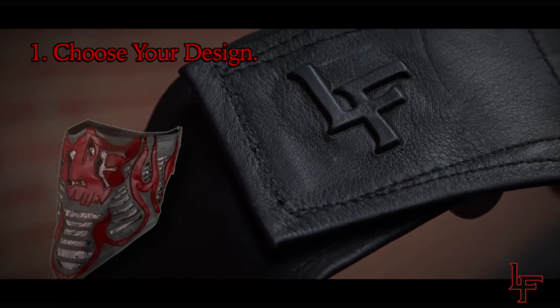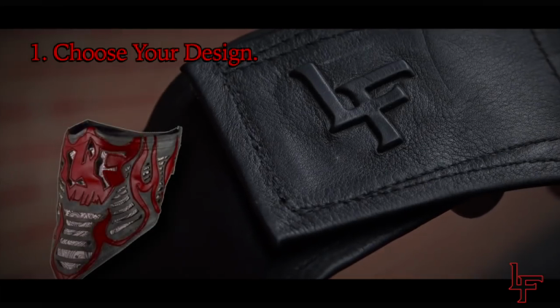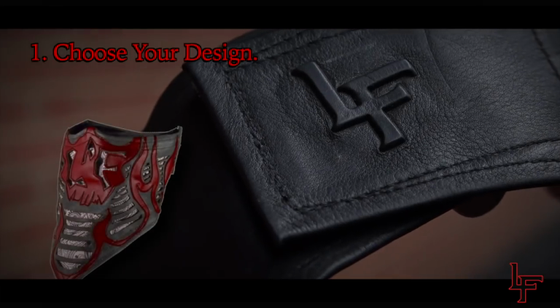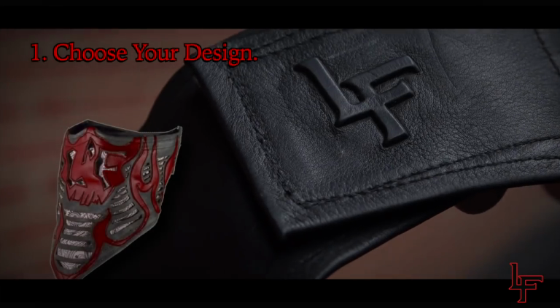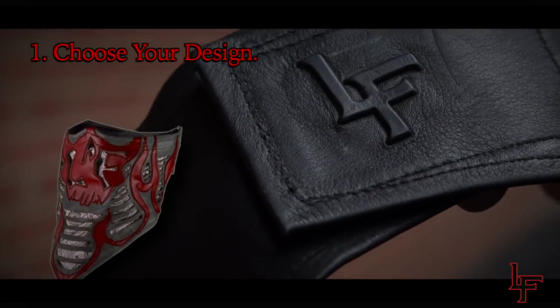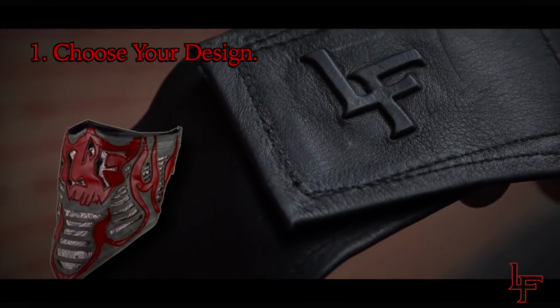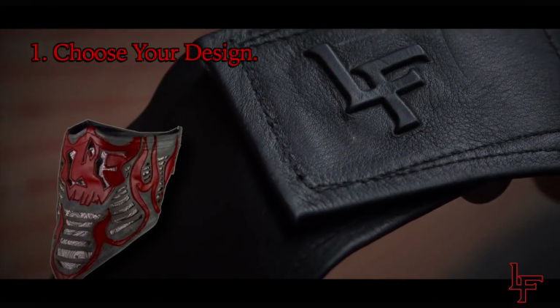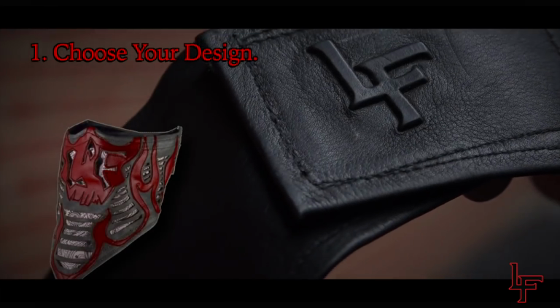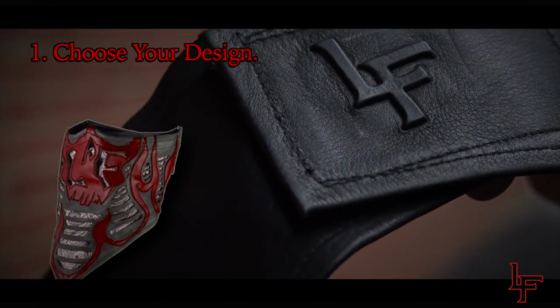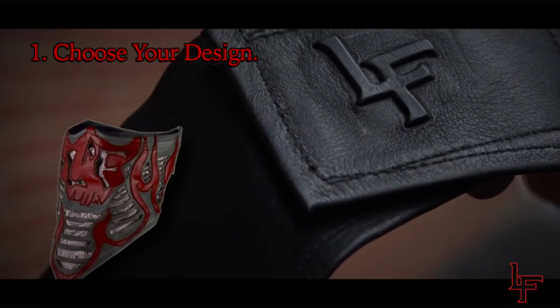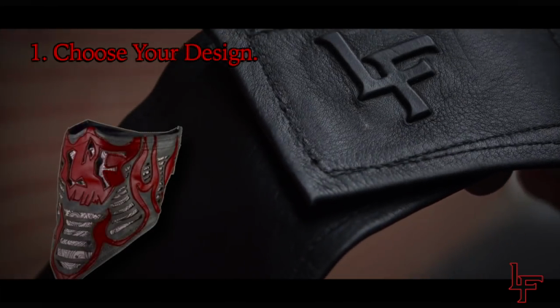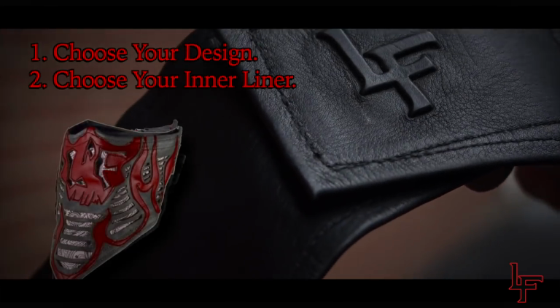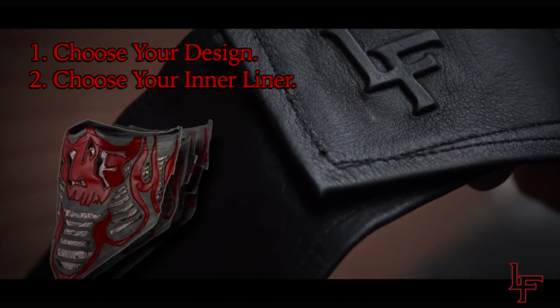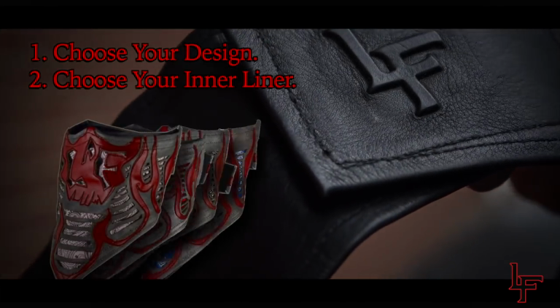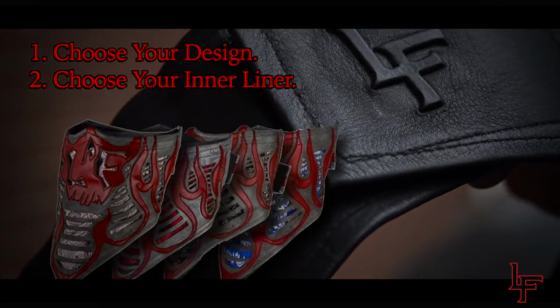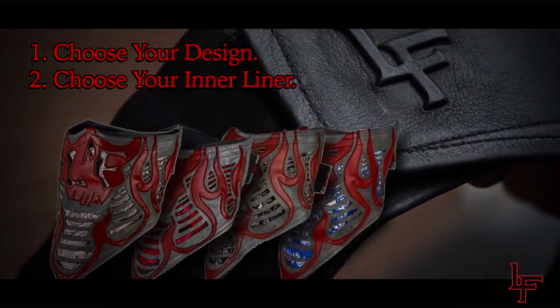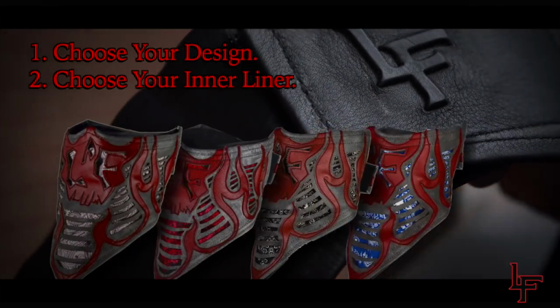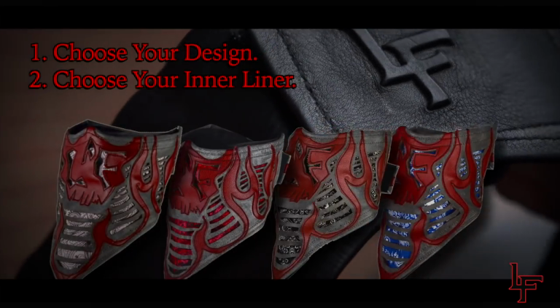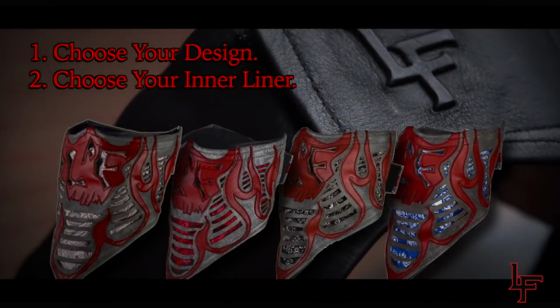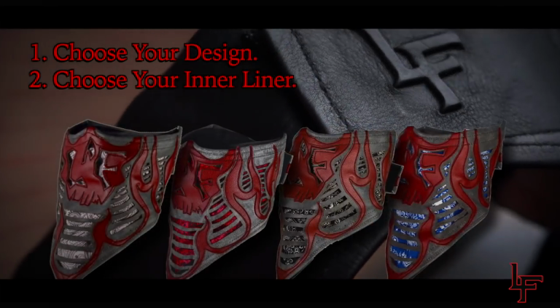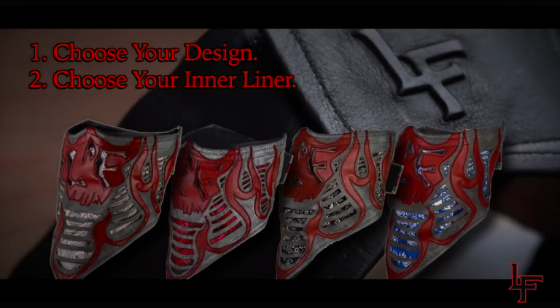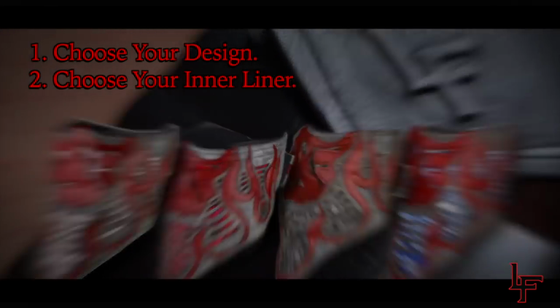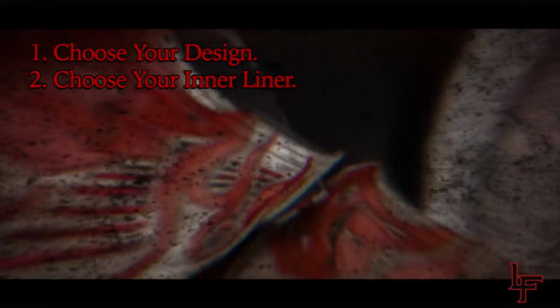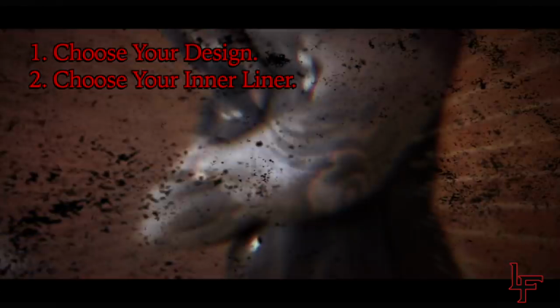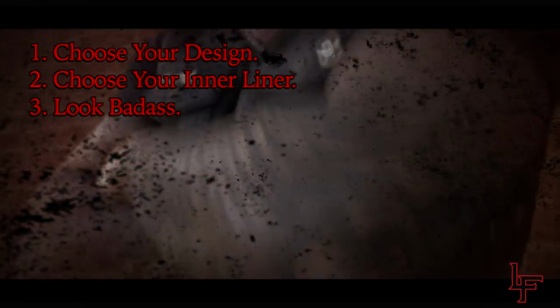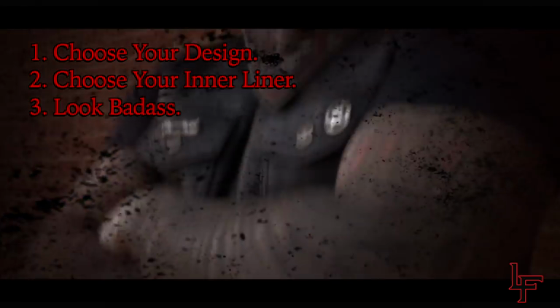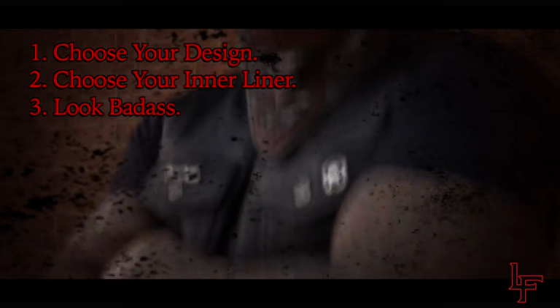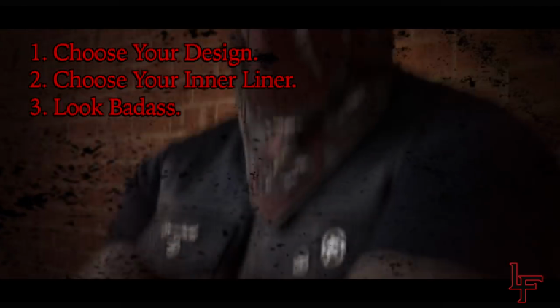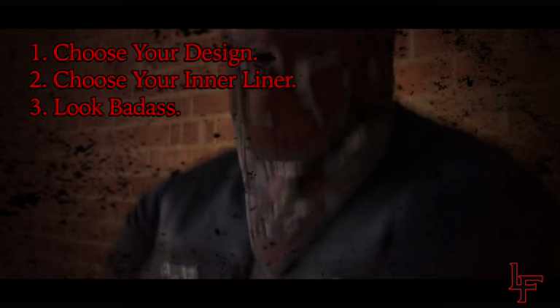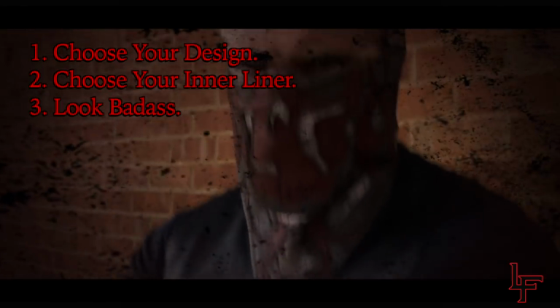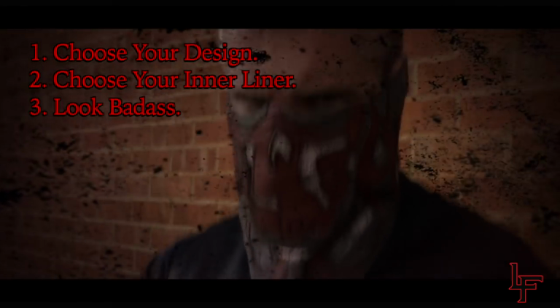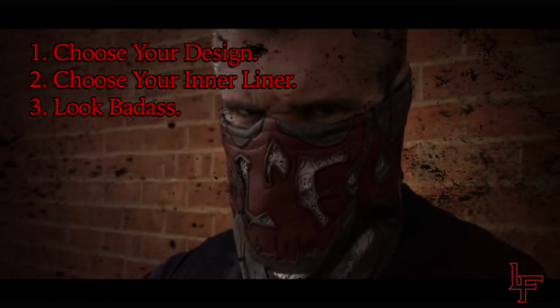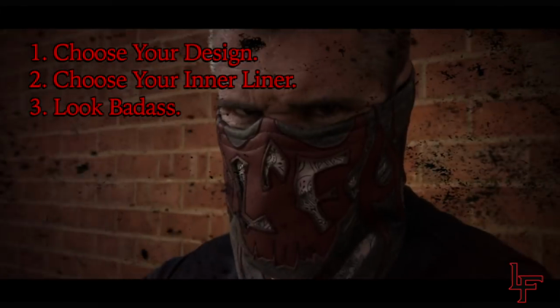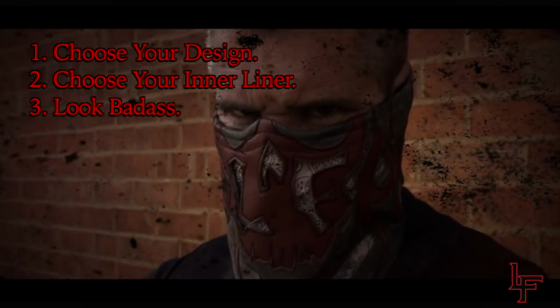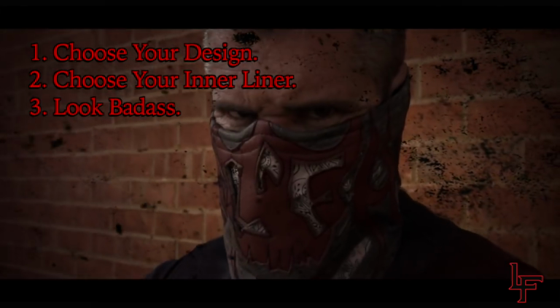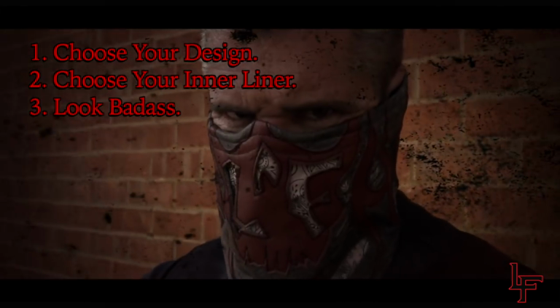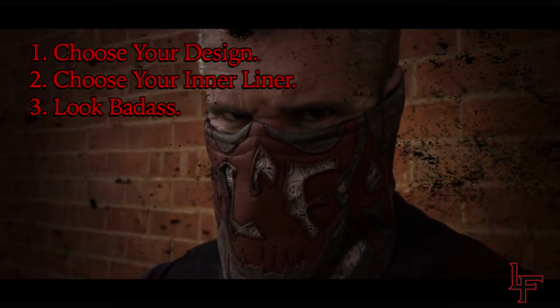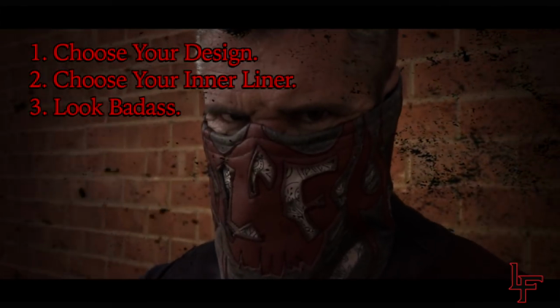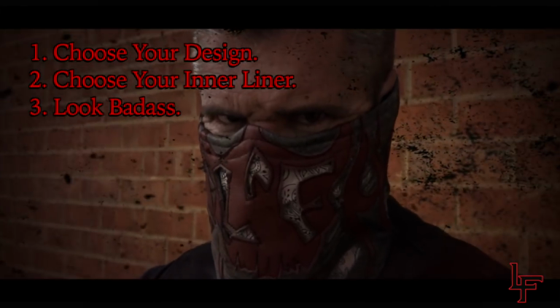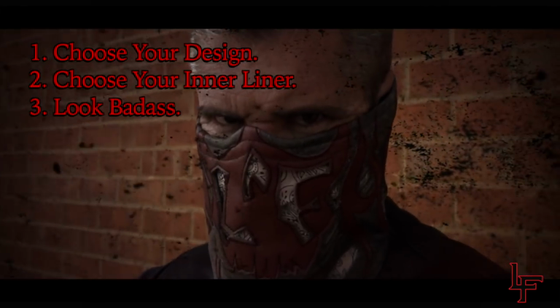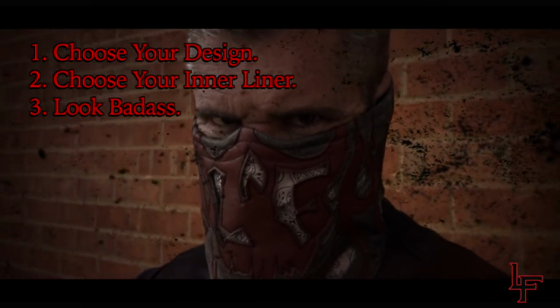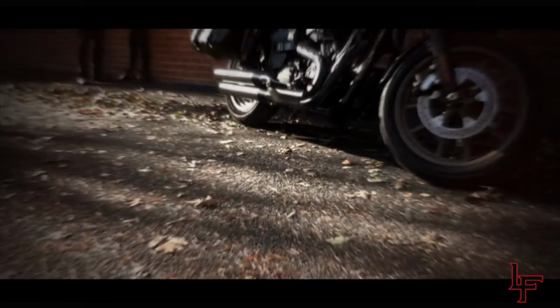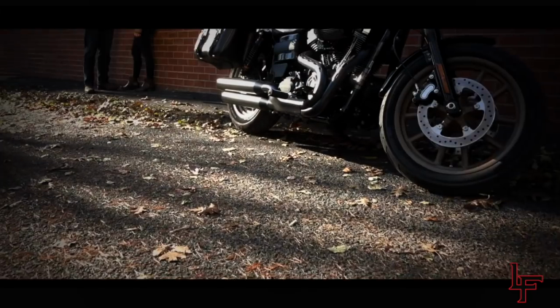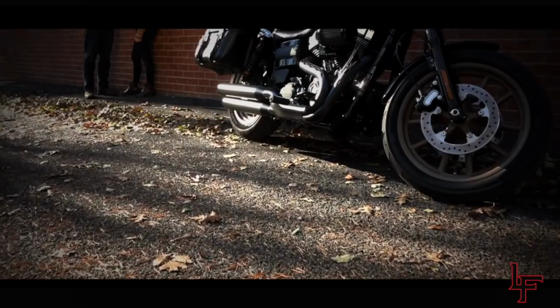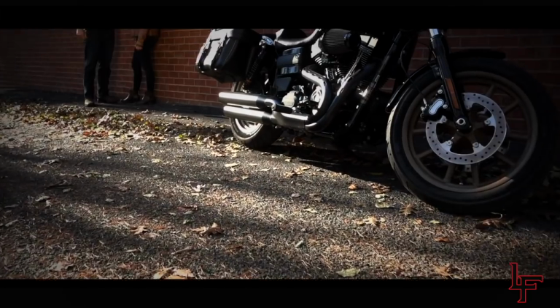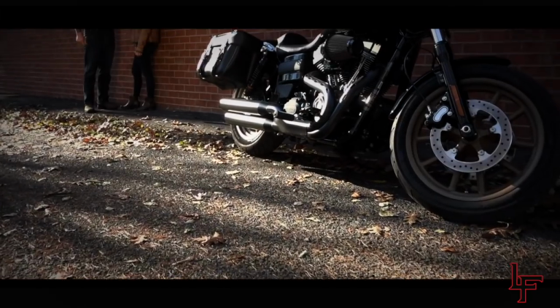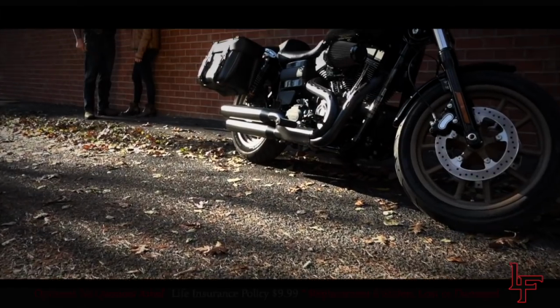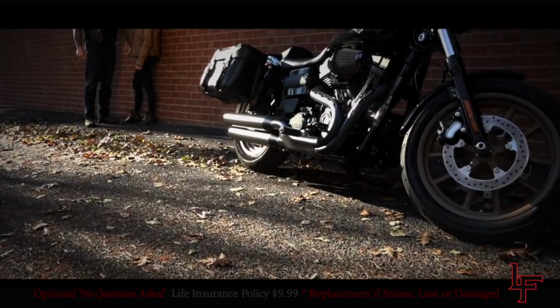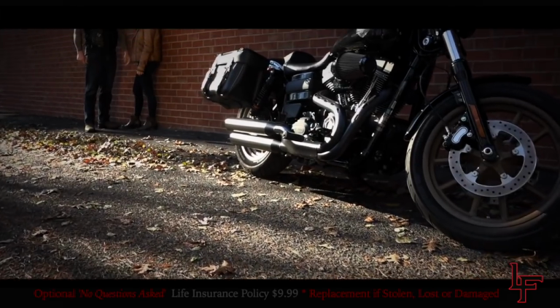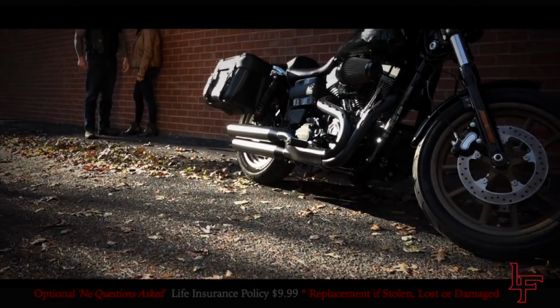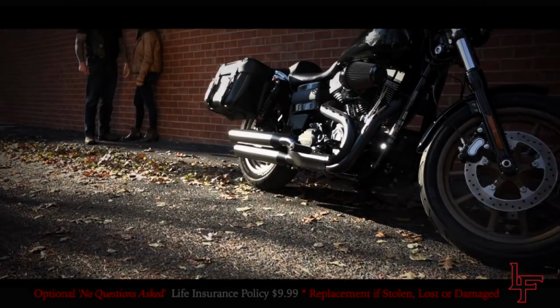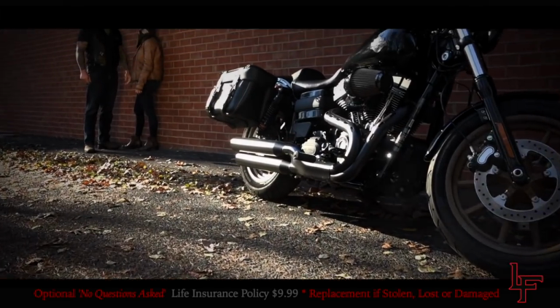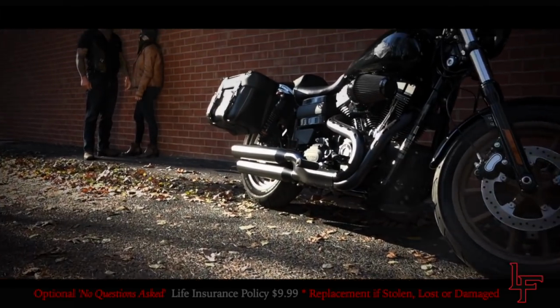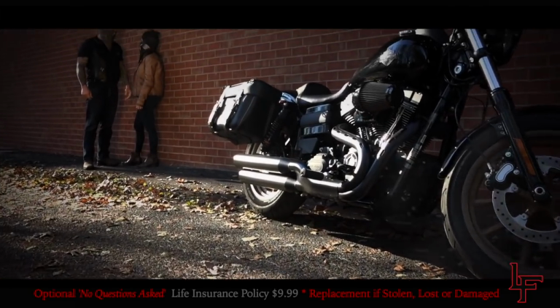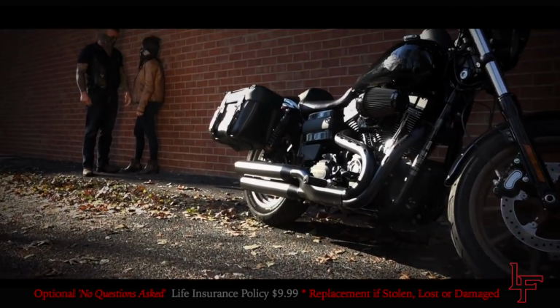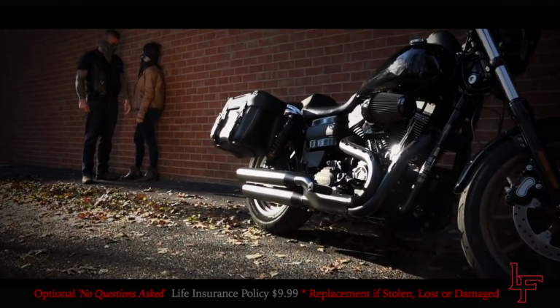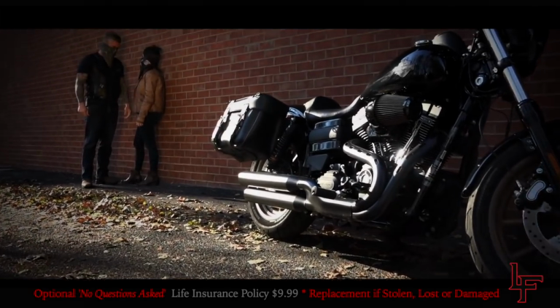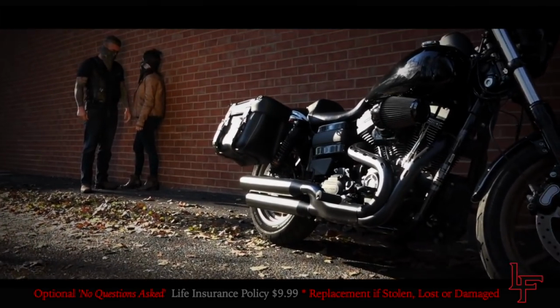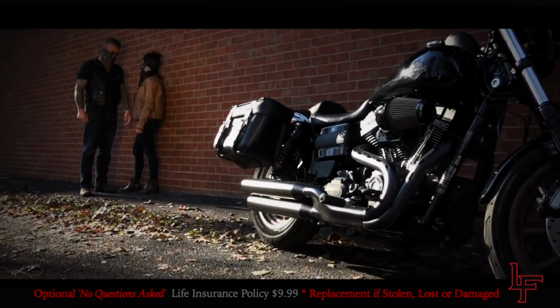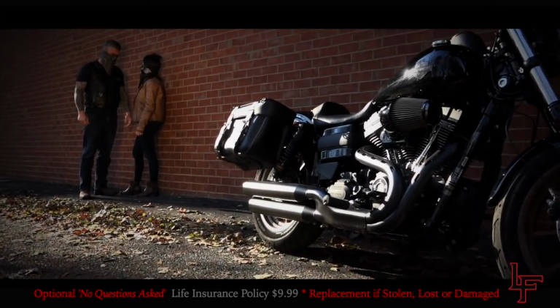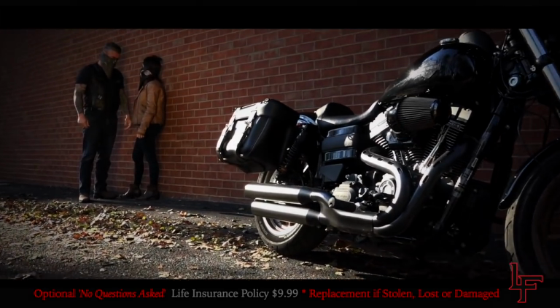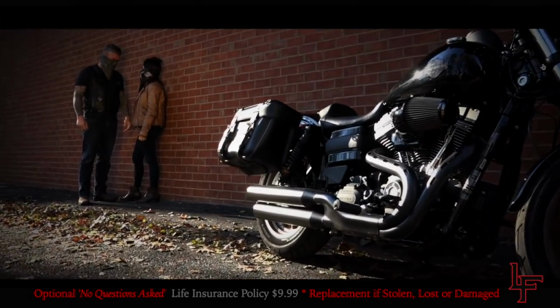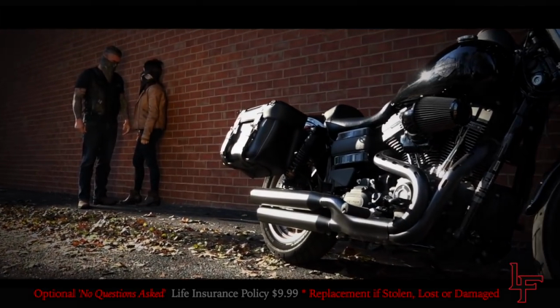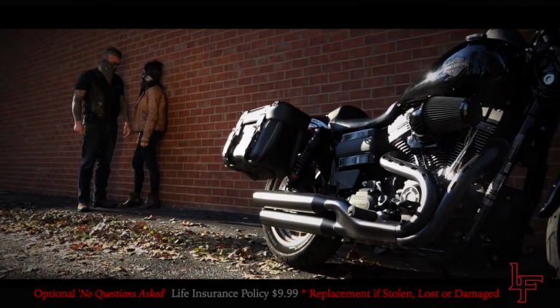Choose your design. Choose your inner liner. Look badass. All Leatherface masks feature a life insurance policy.